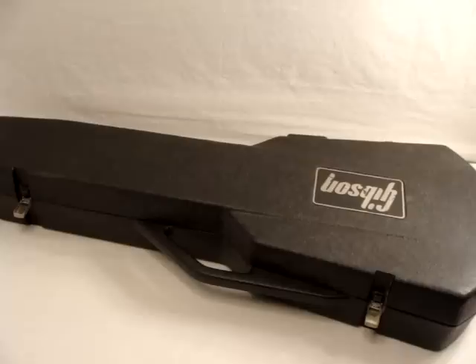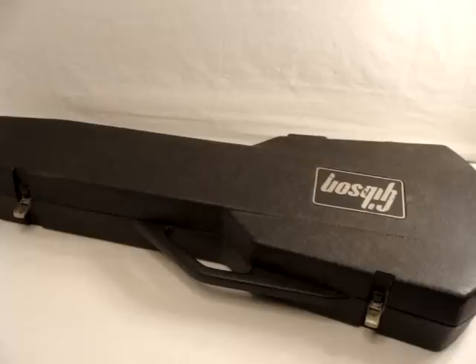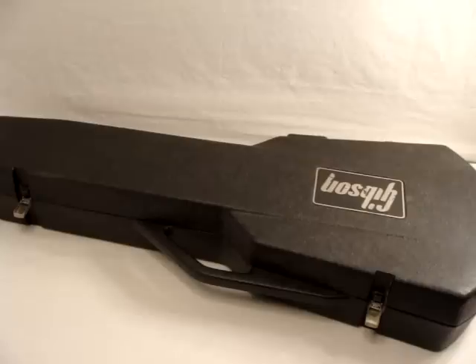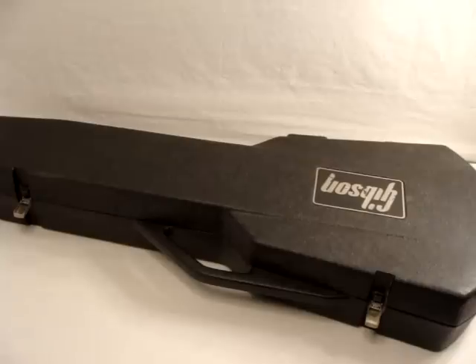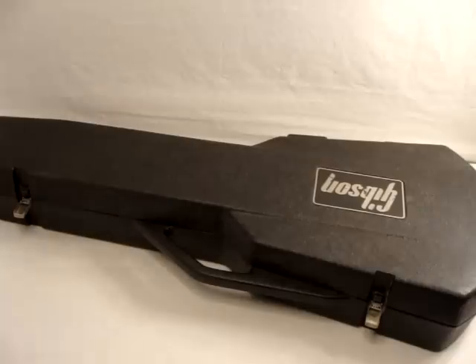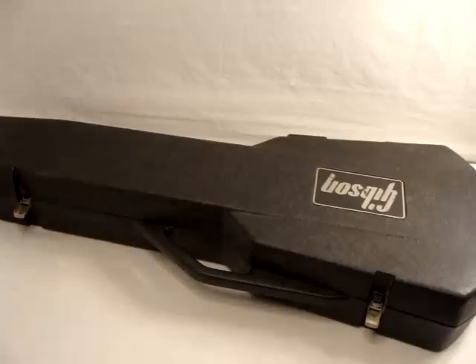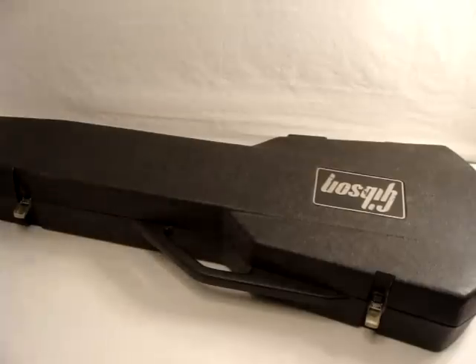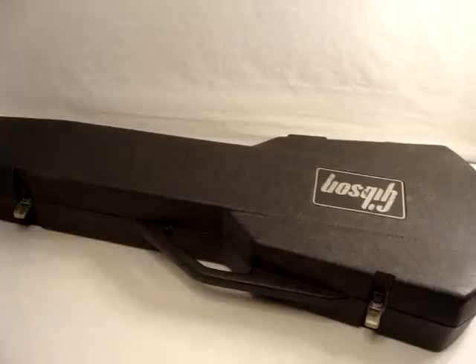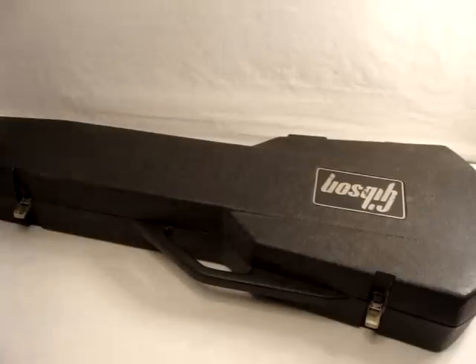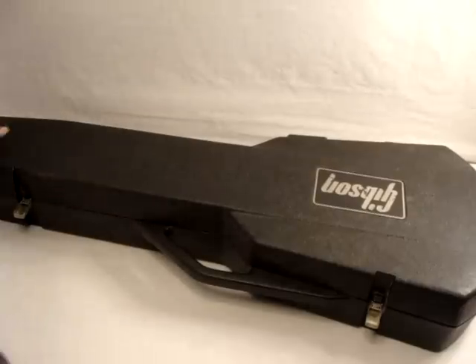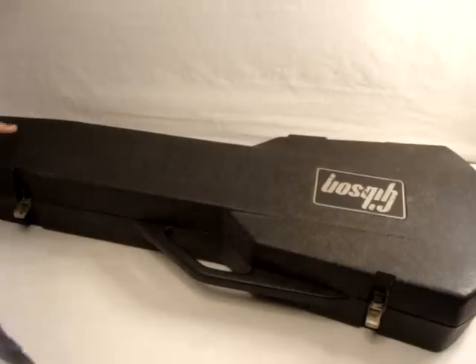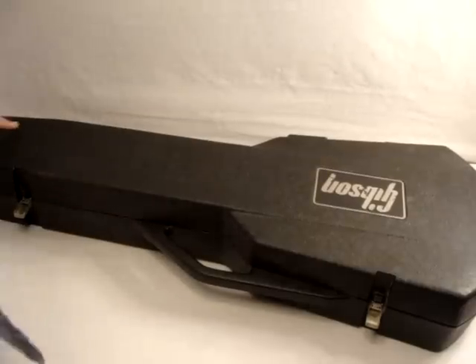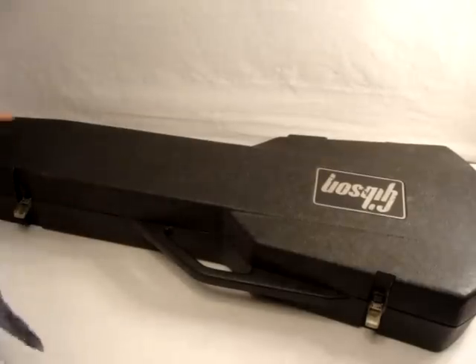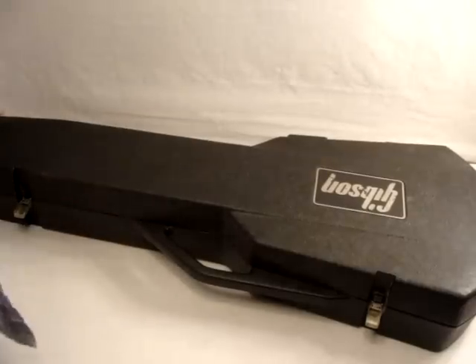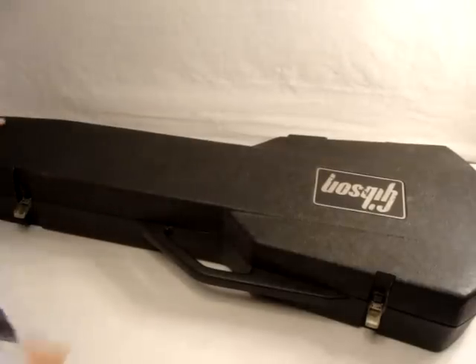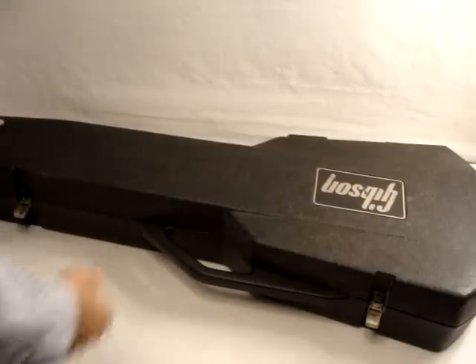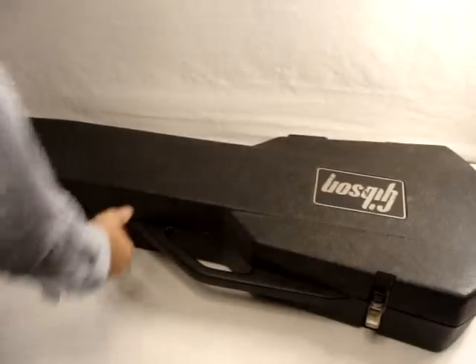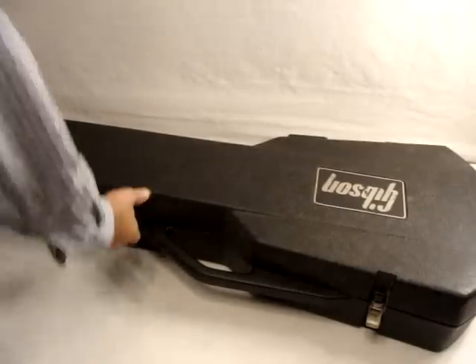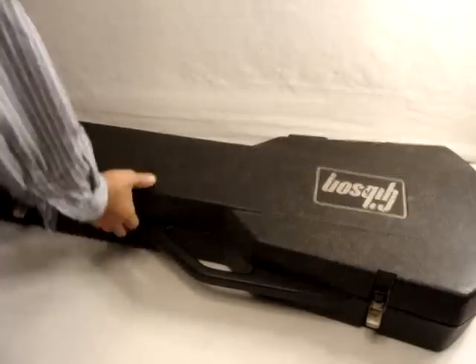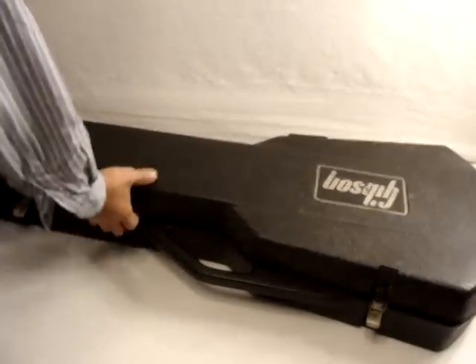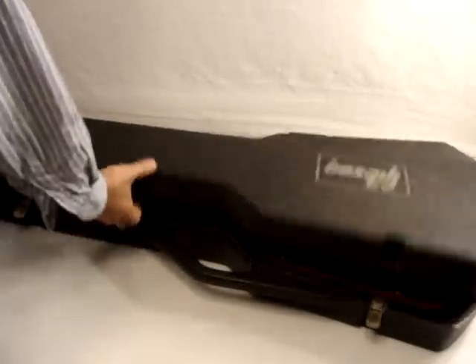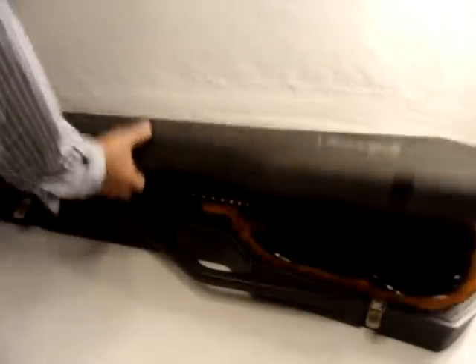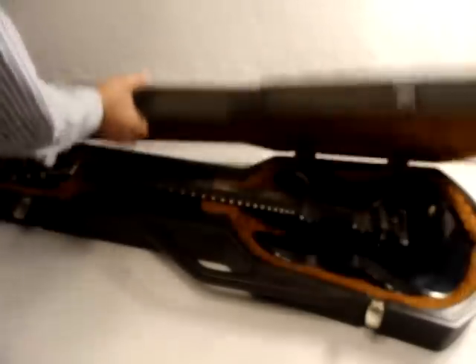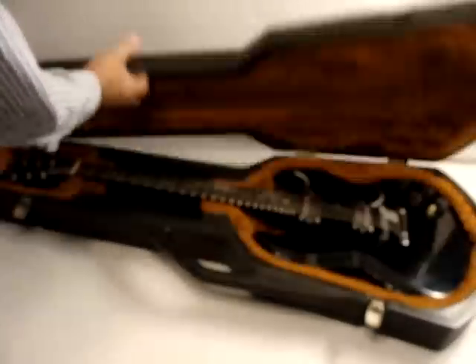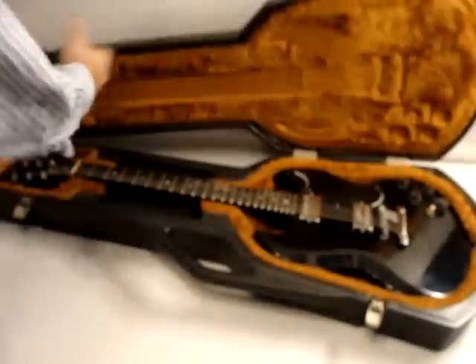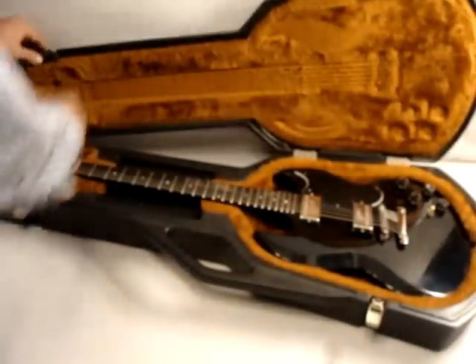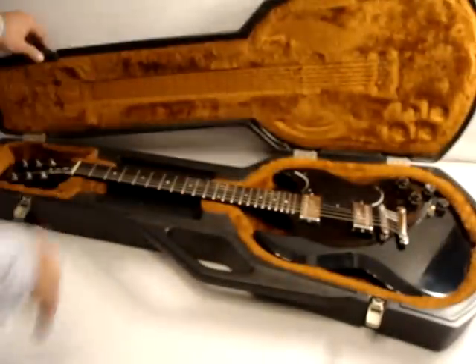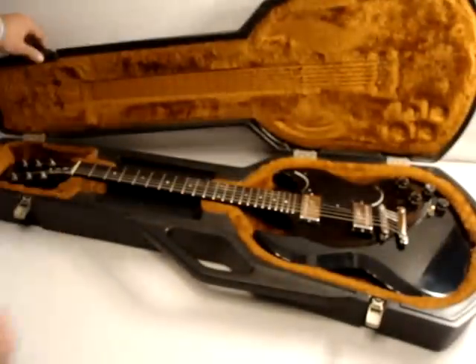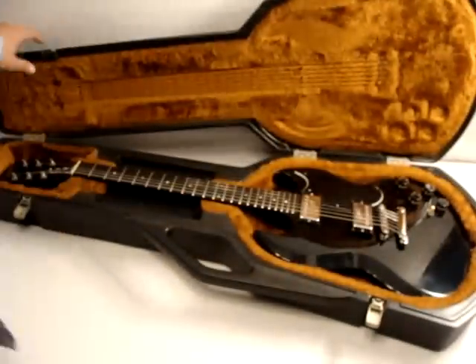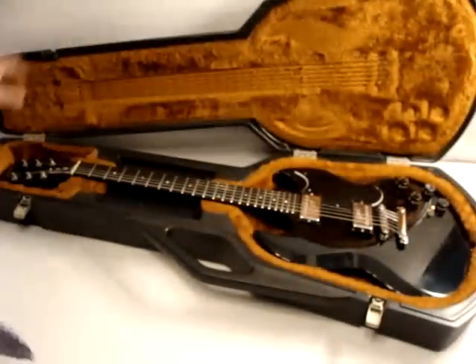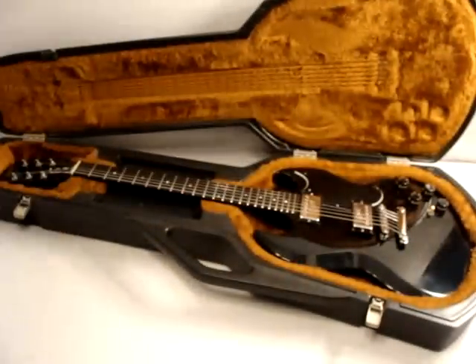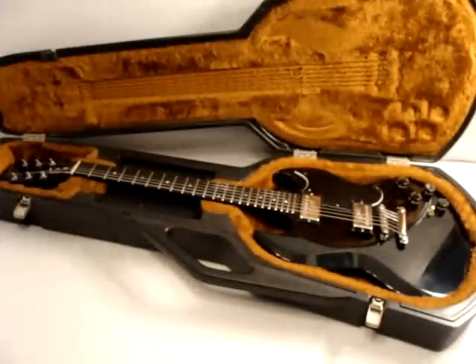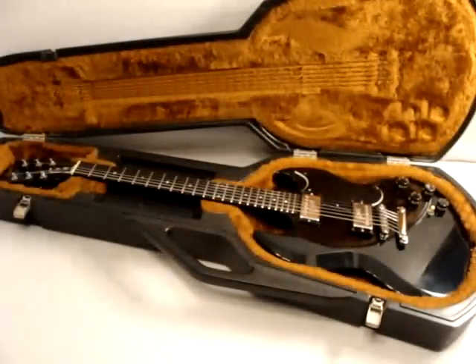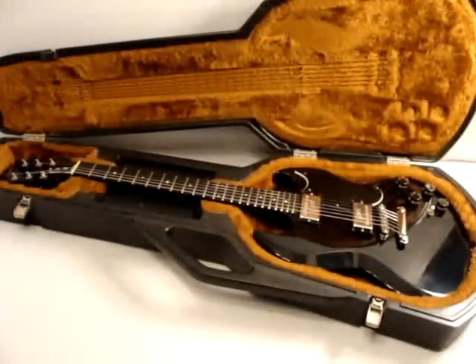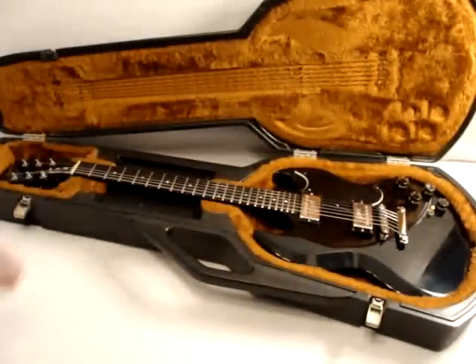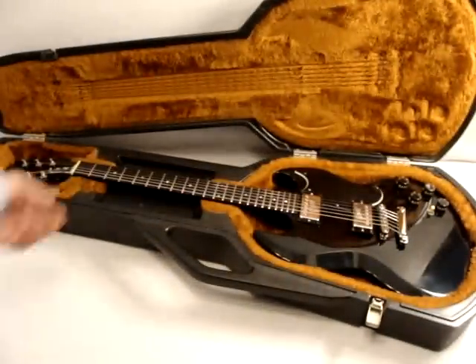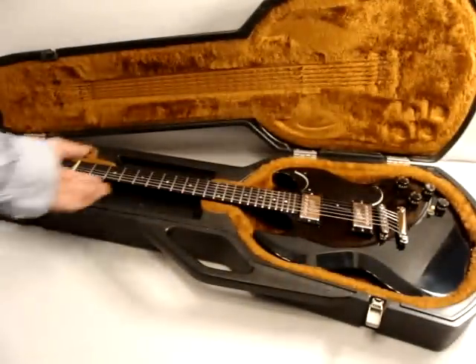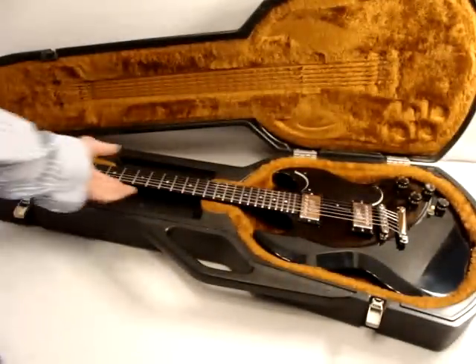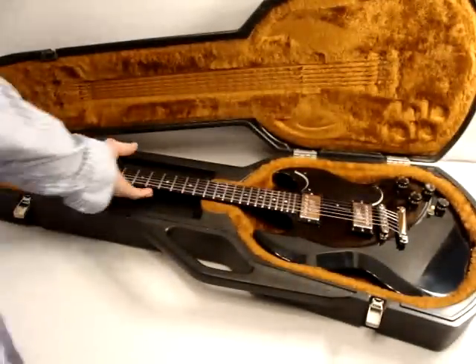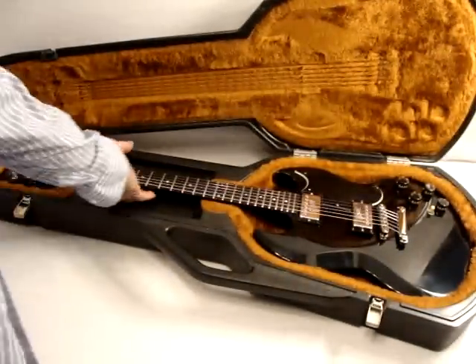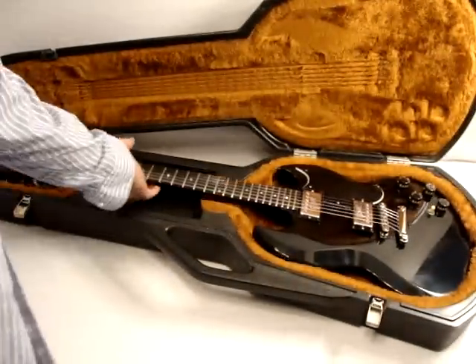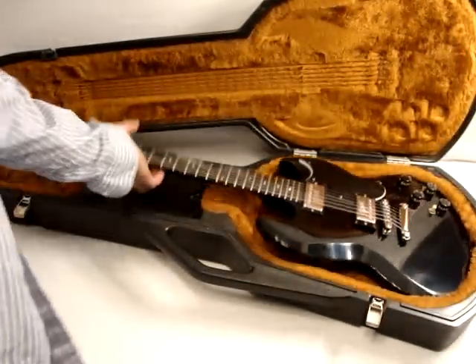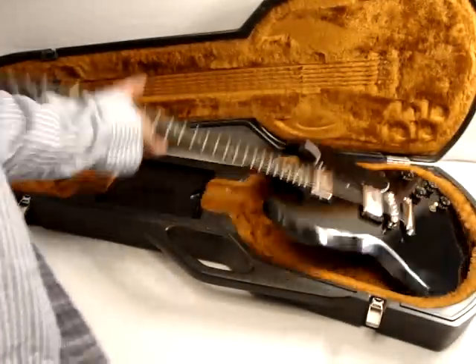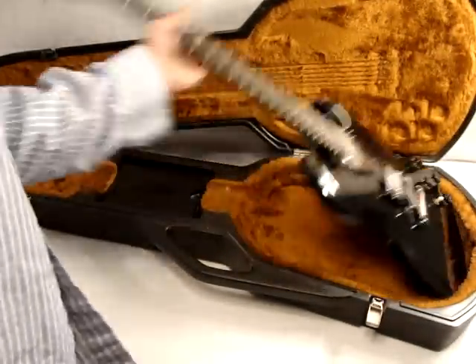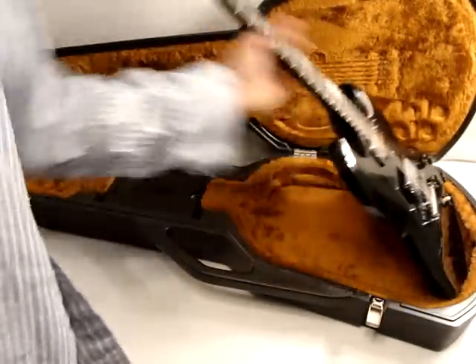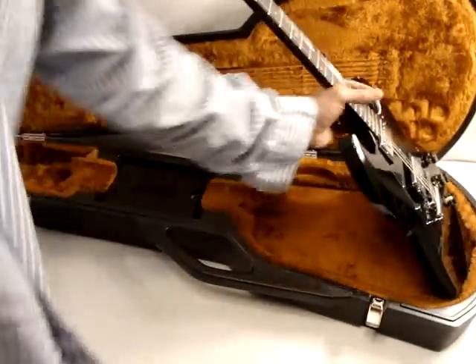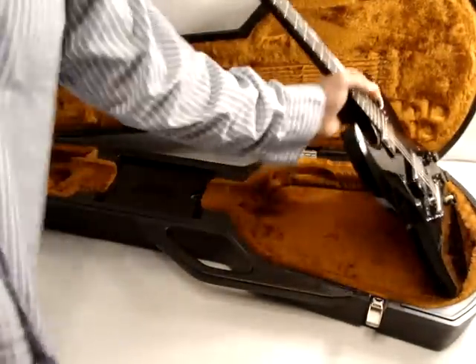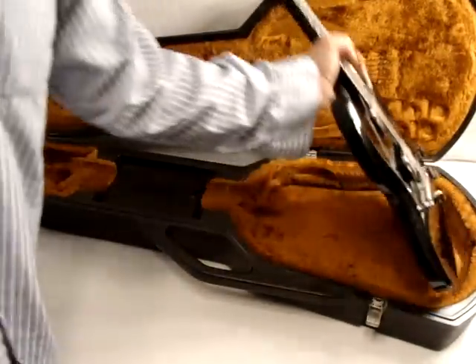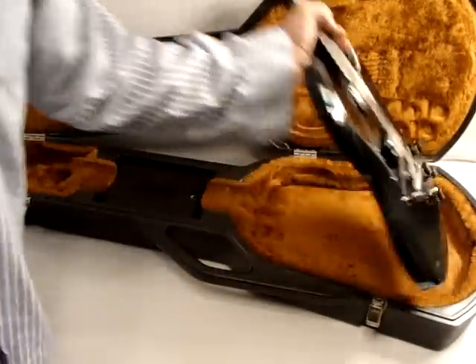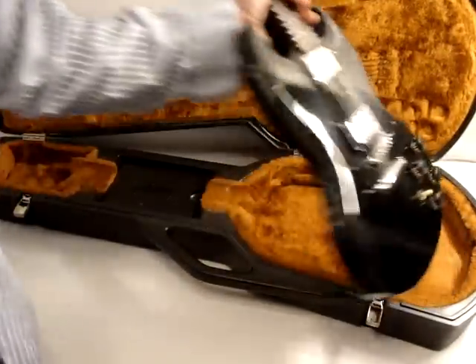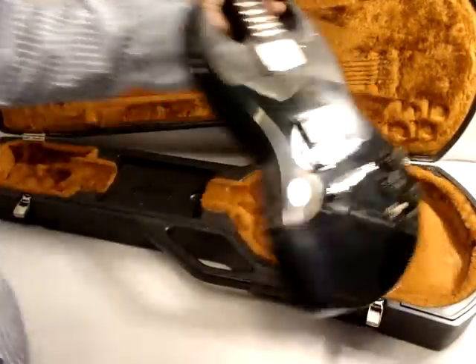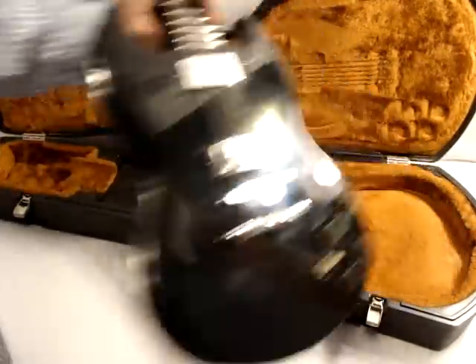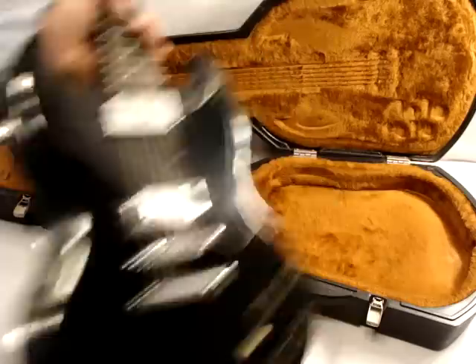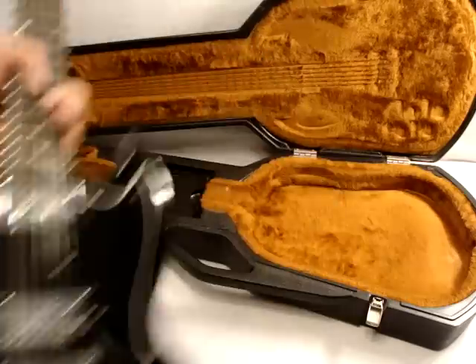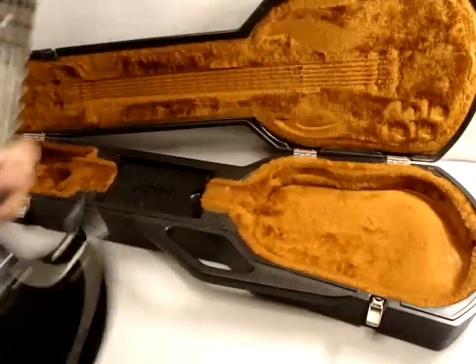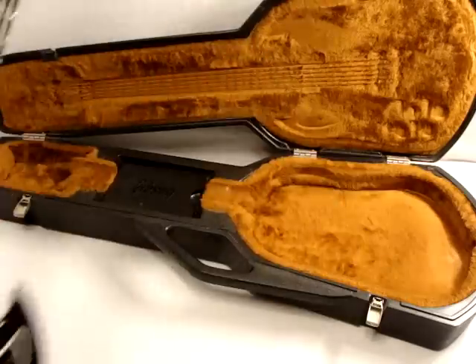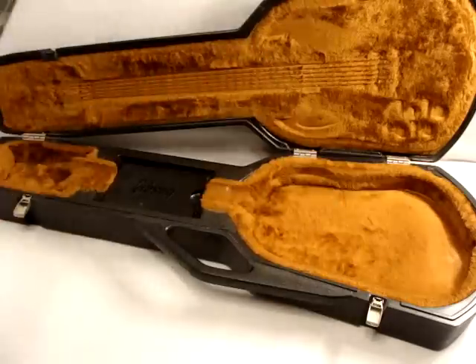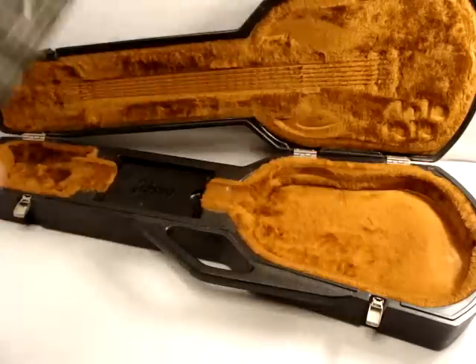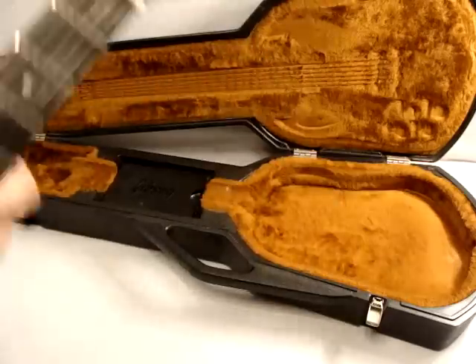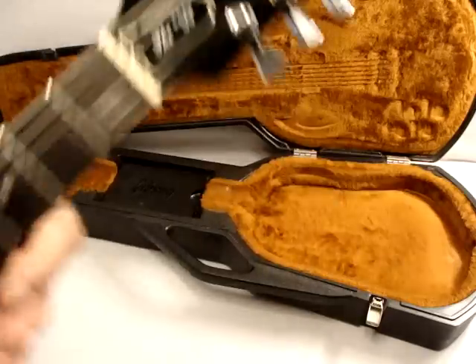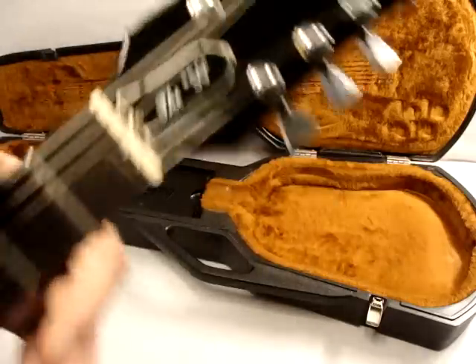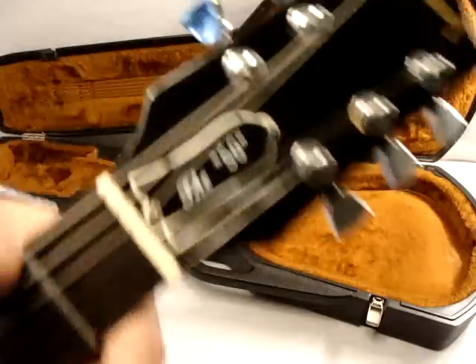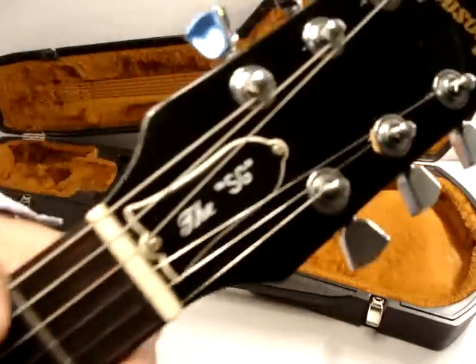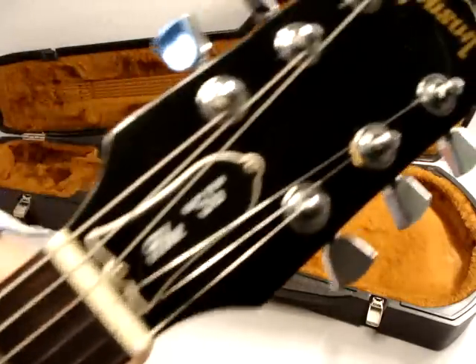This is known as a chainsaw case, and here is a Gibson SG.